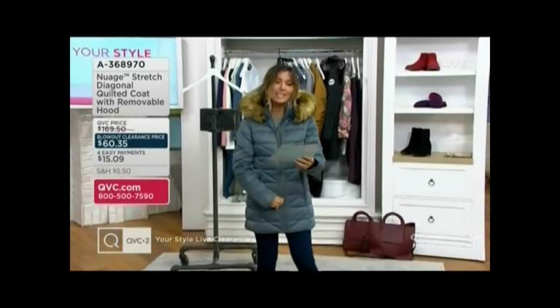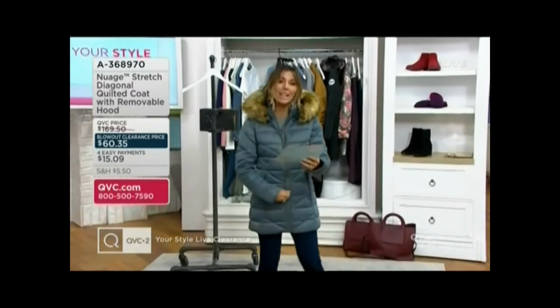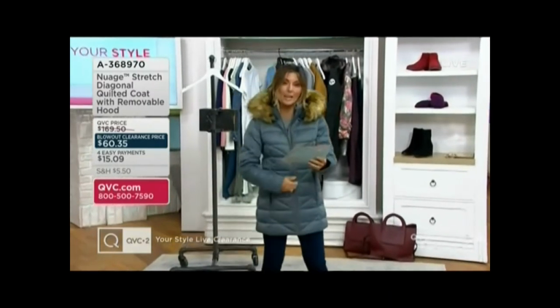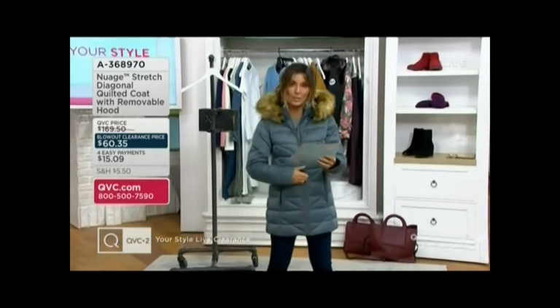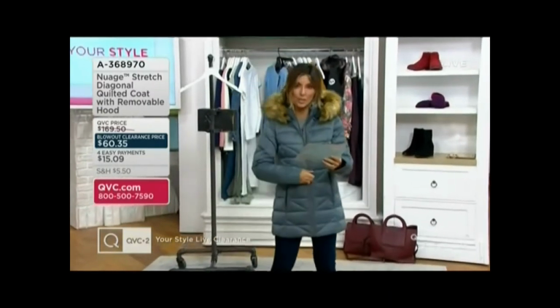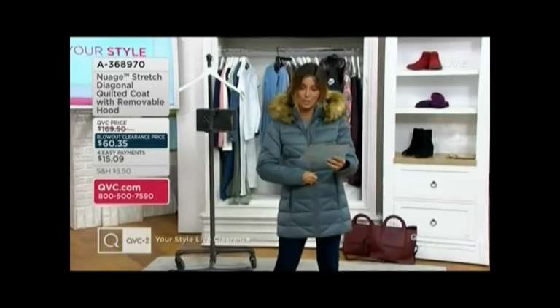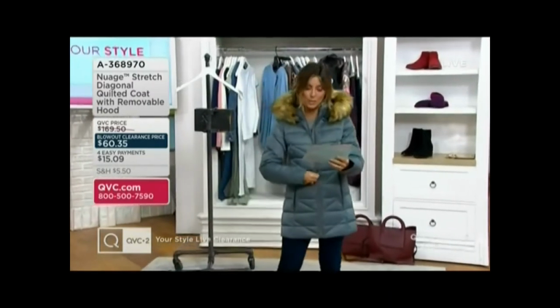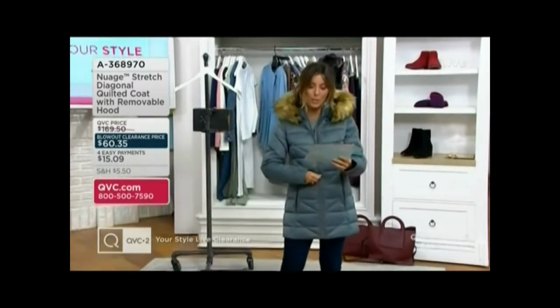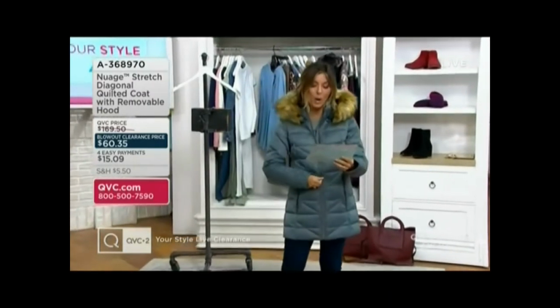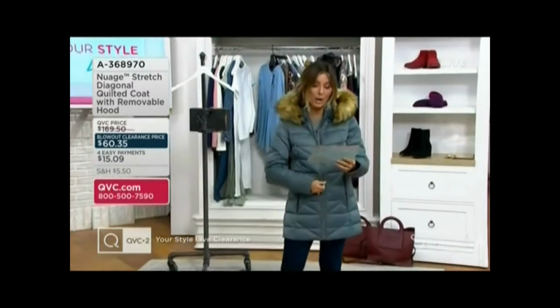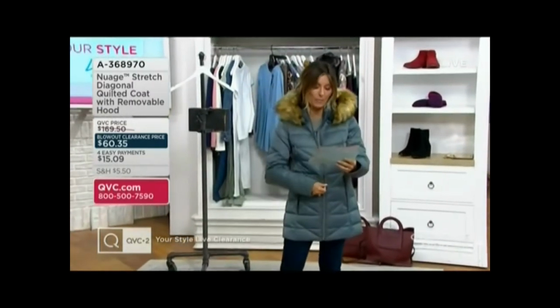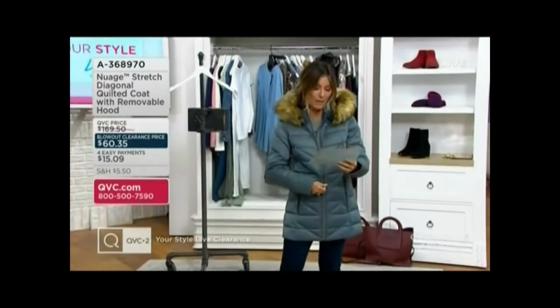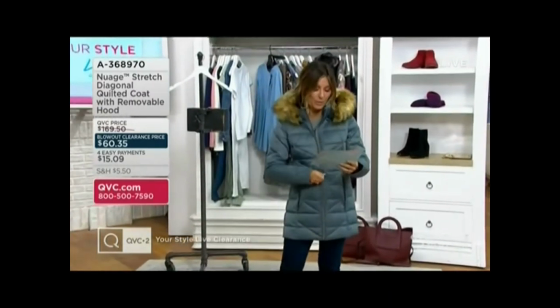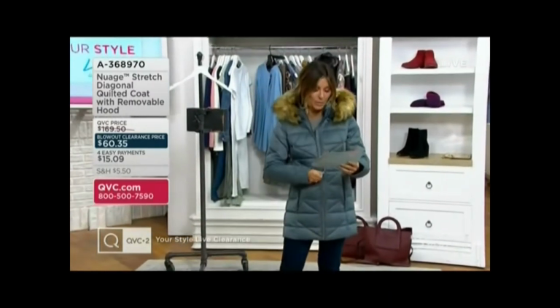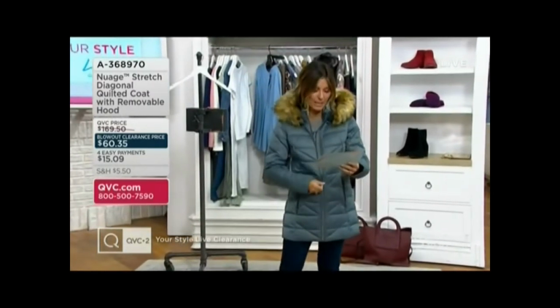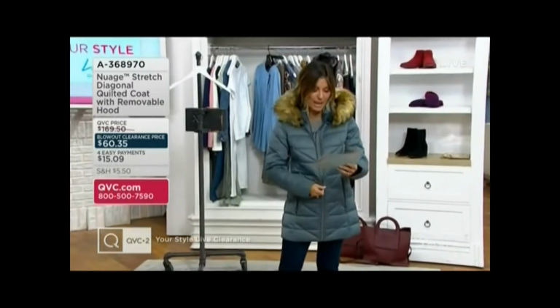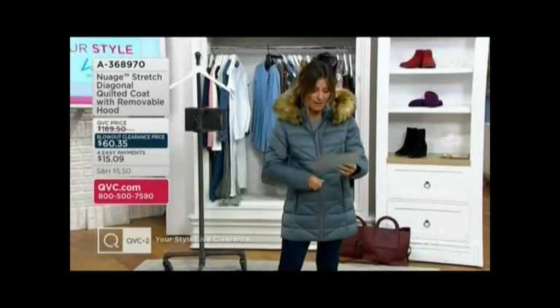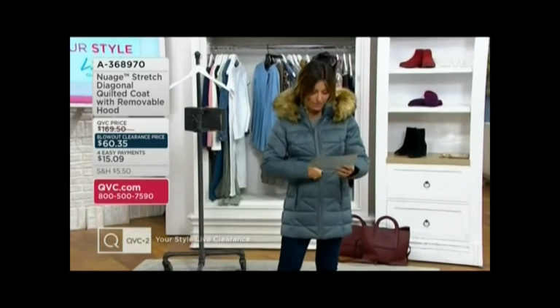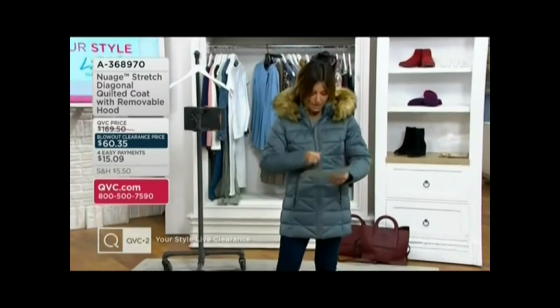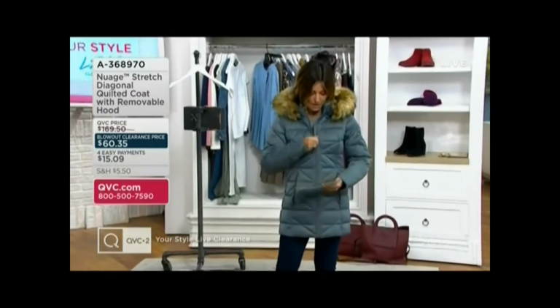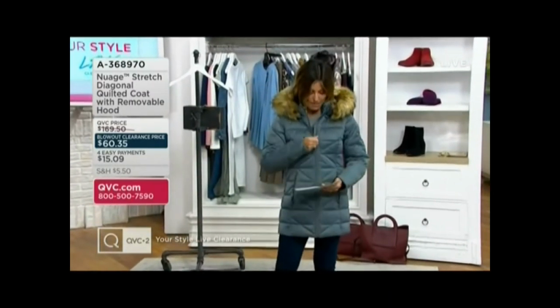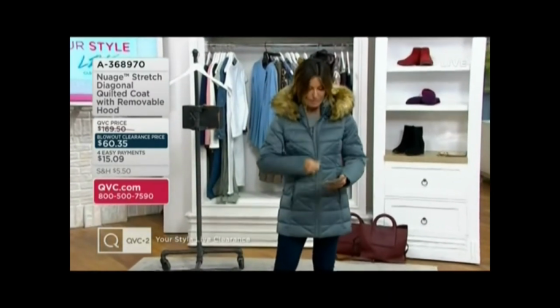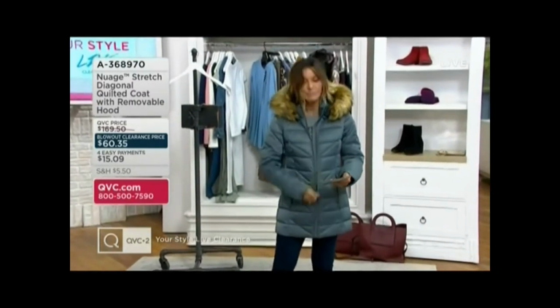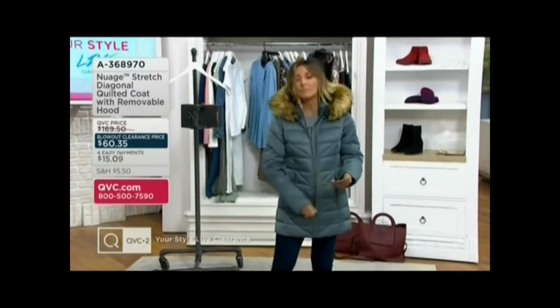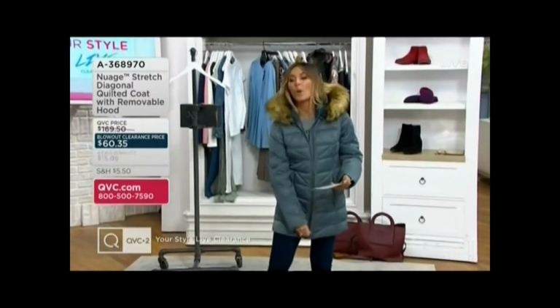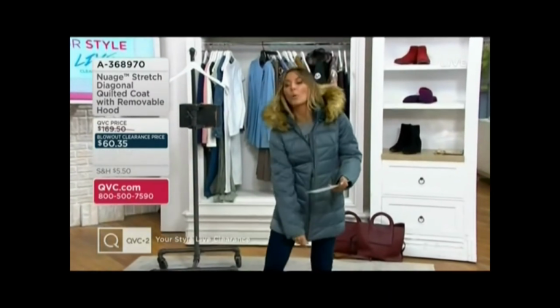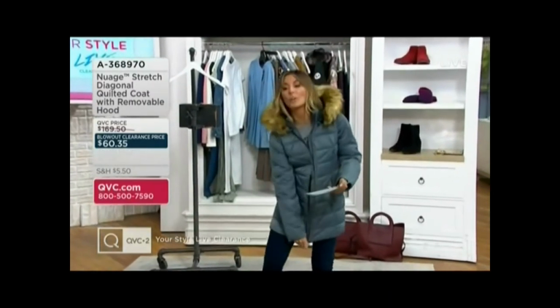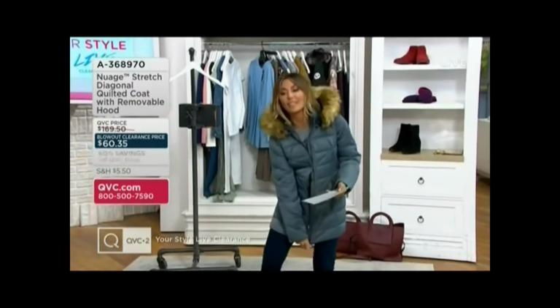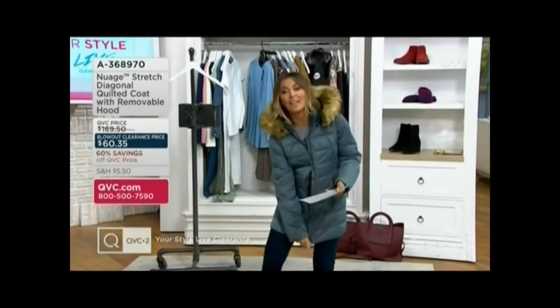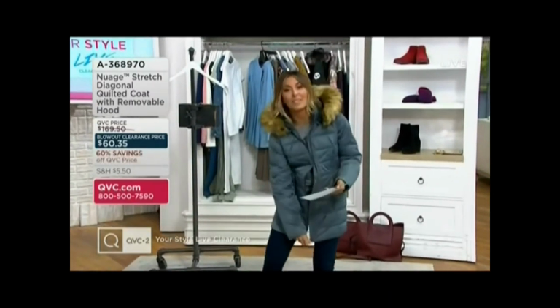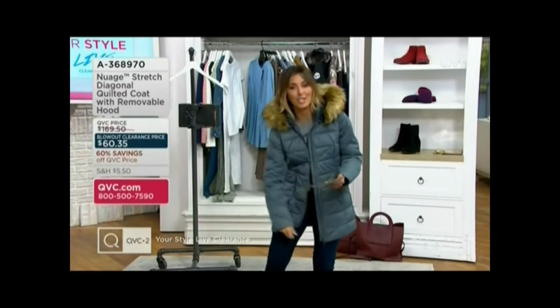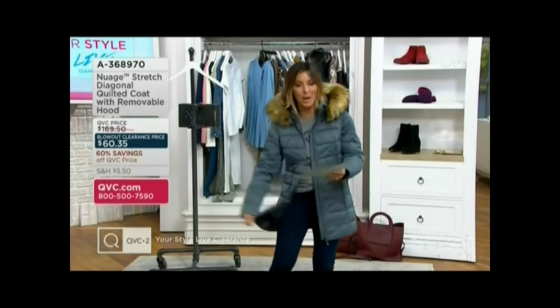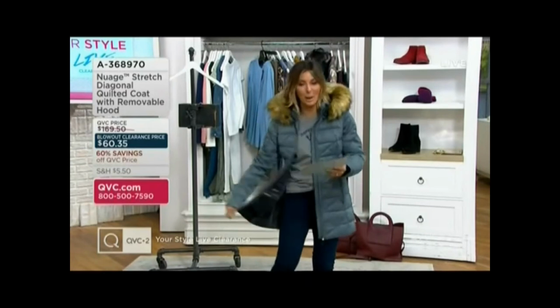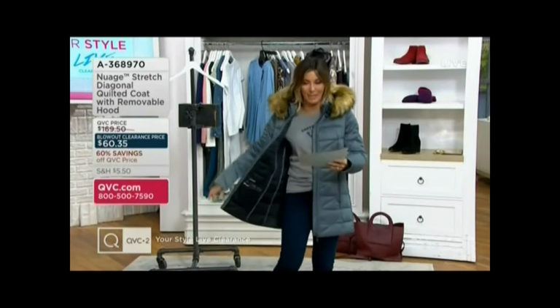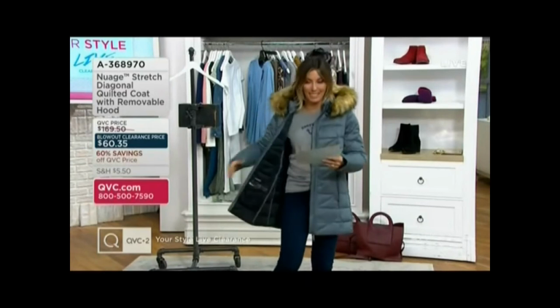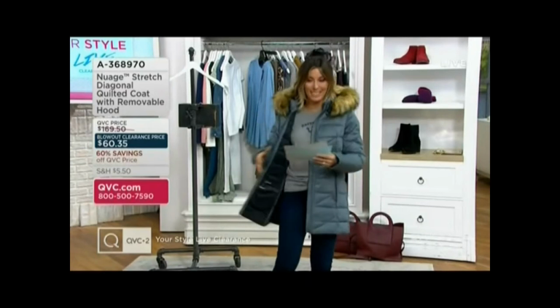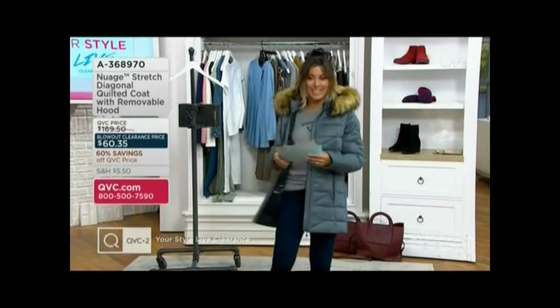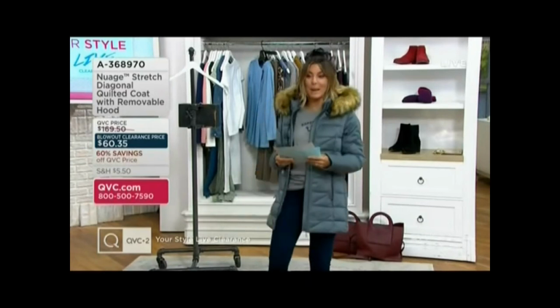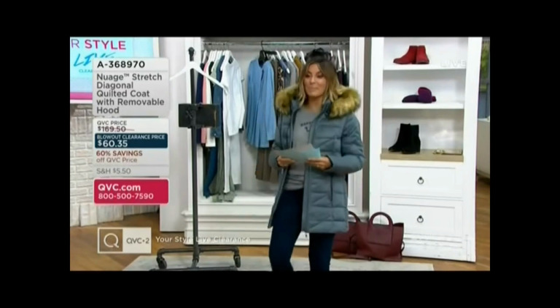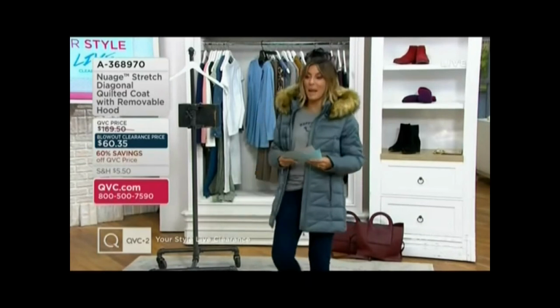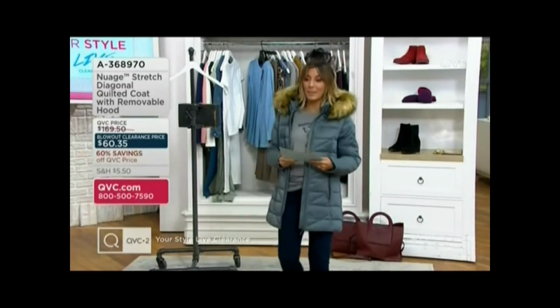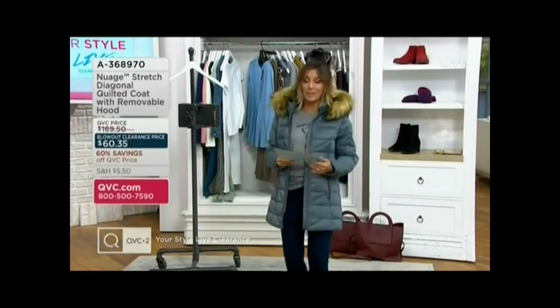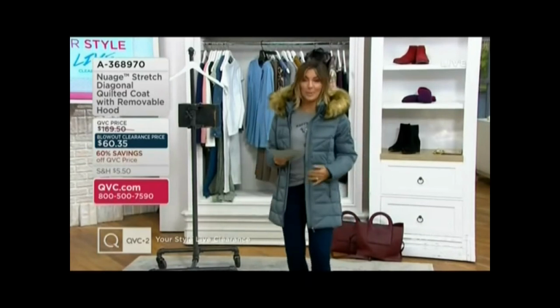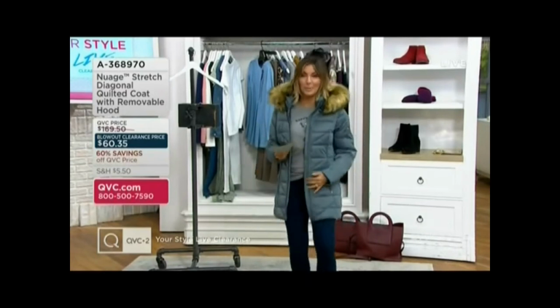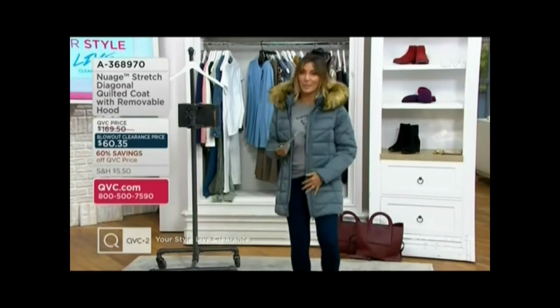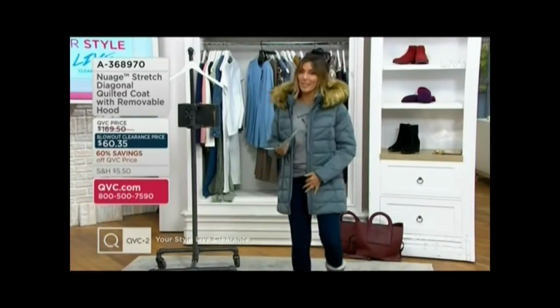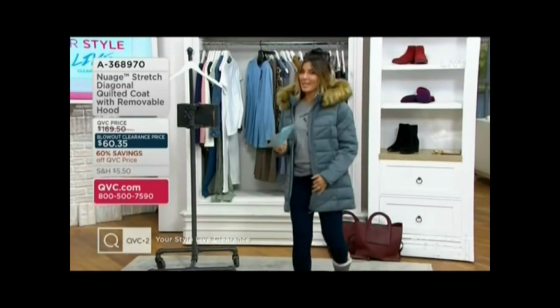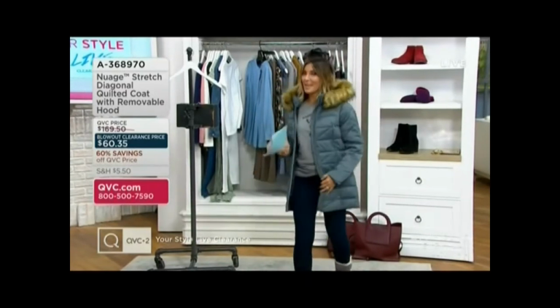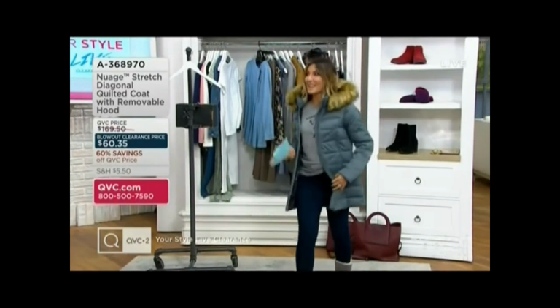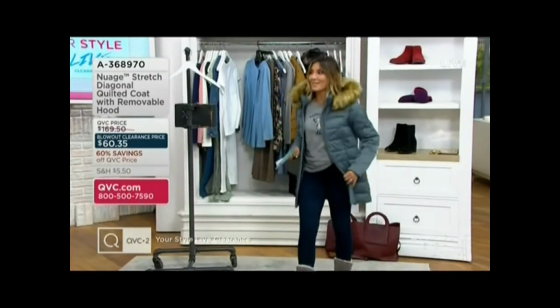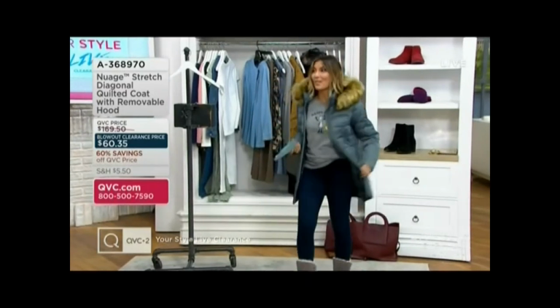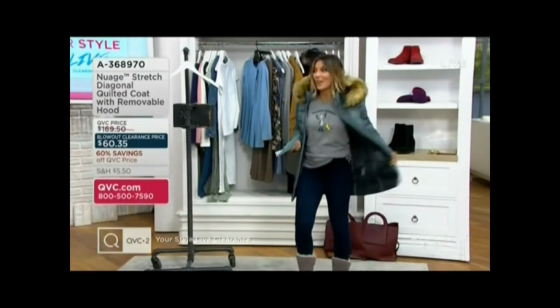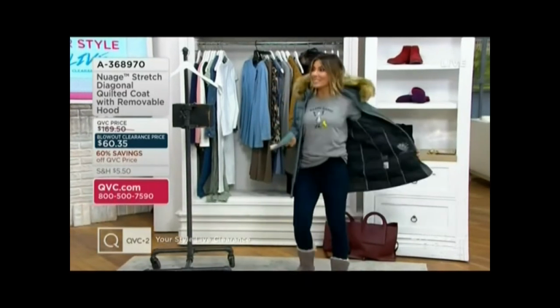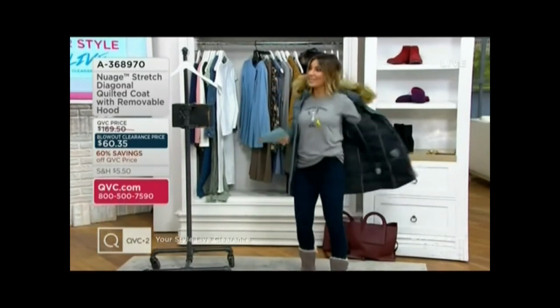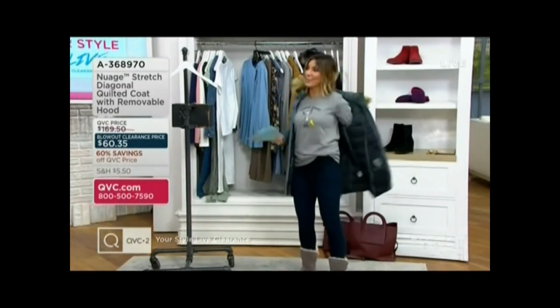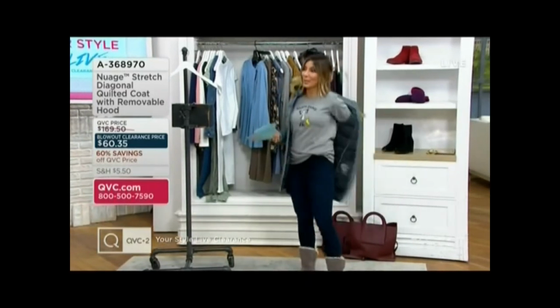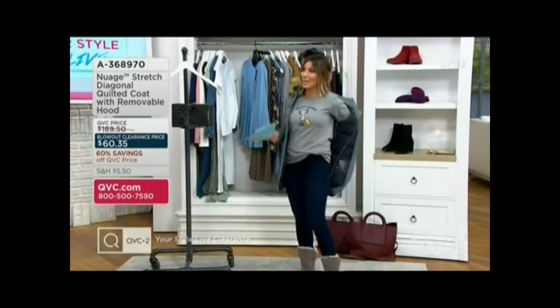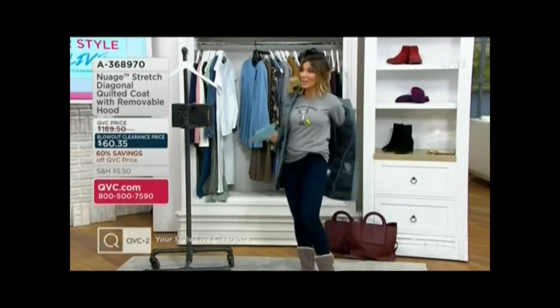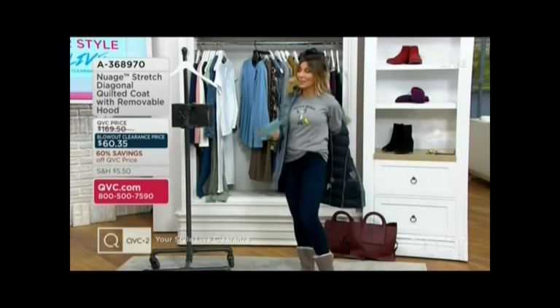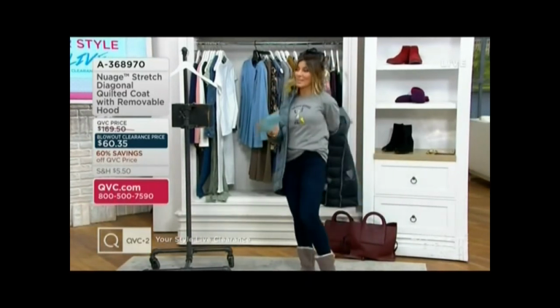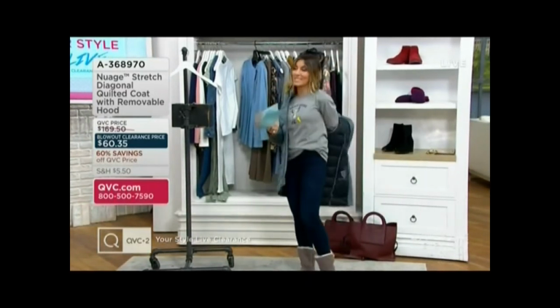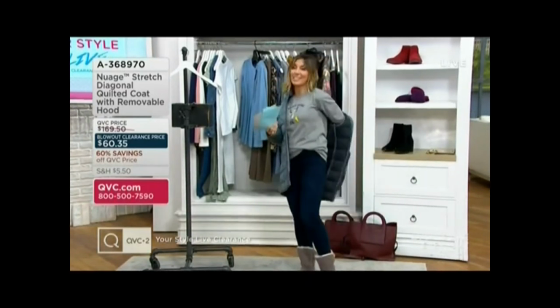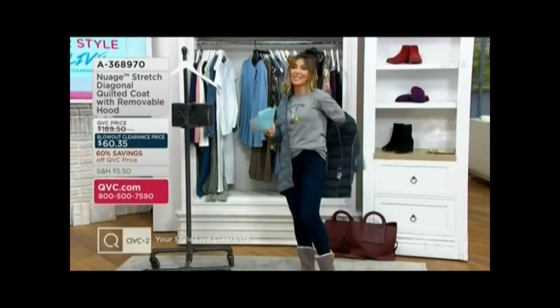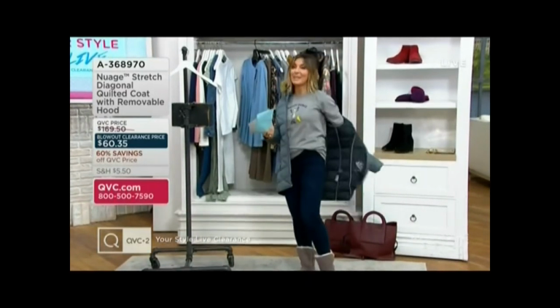This is the extra extra small. I'm 5'2½". Kathy's shopping — it's fun to work at QVC.